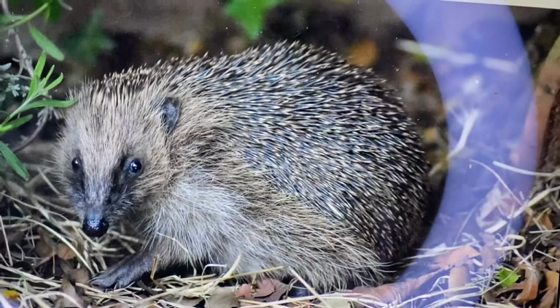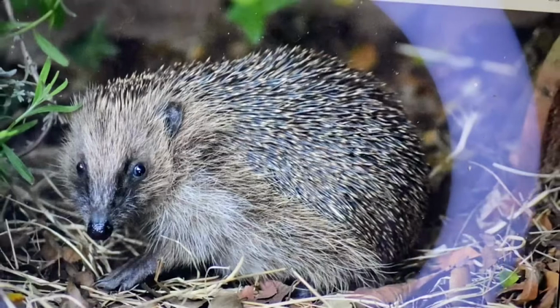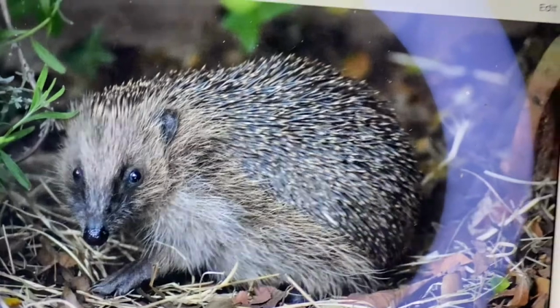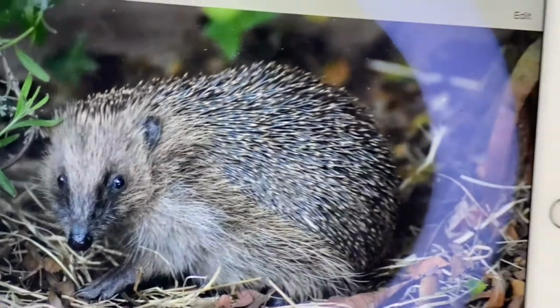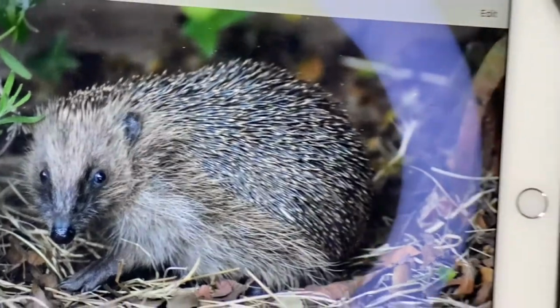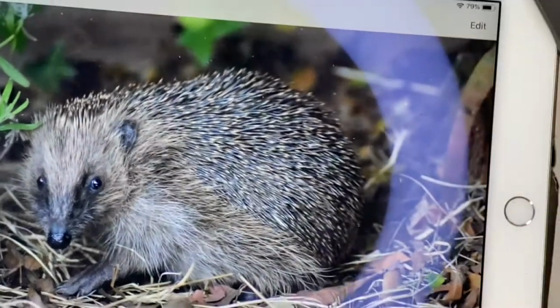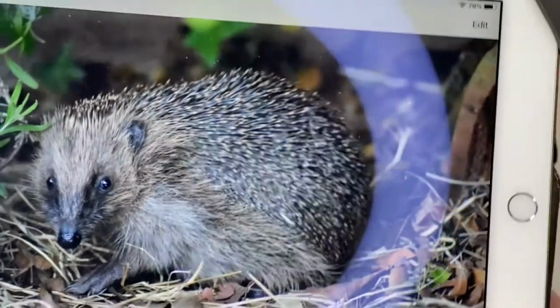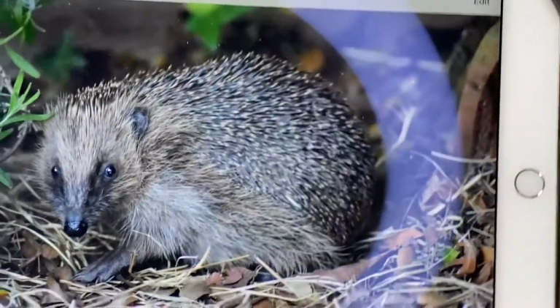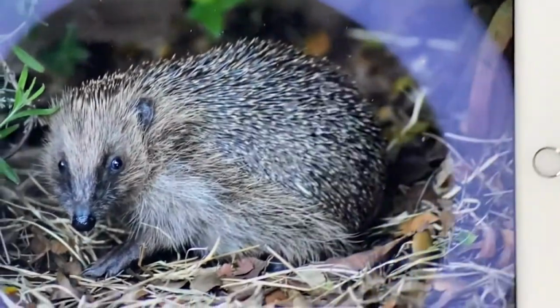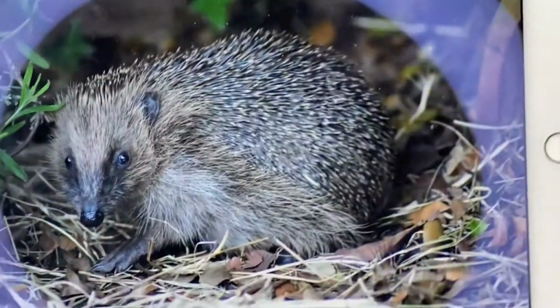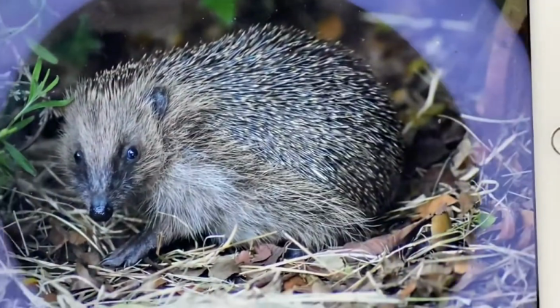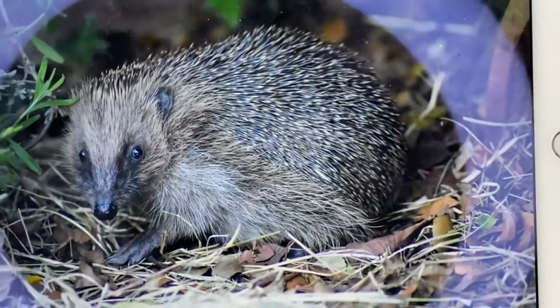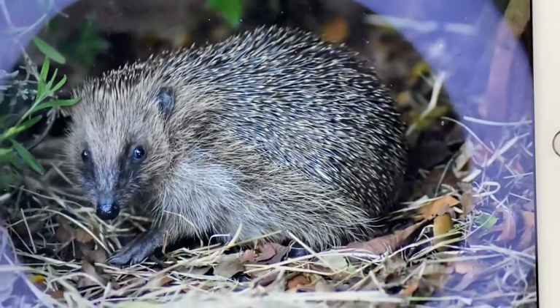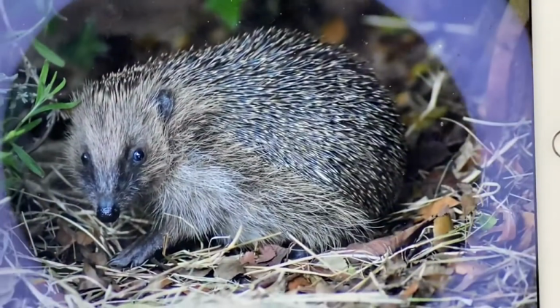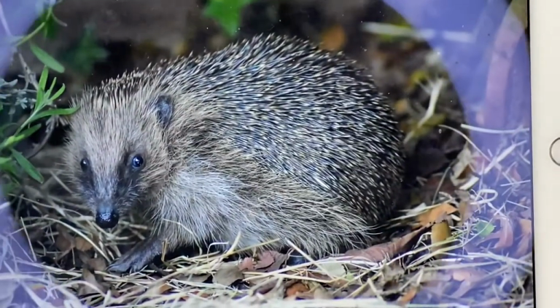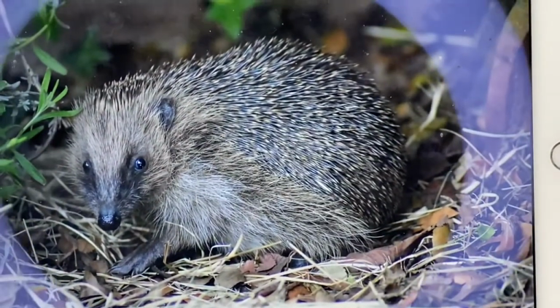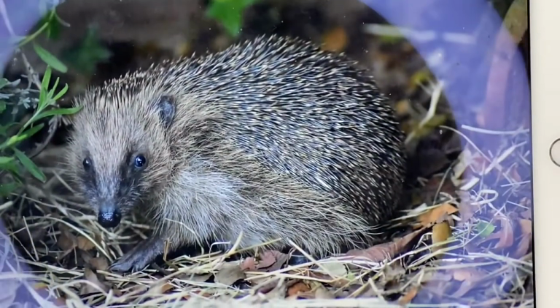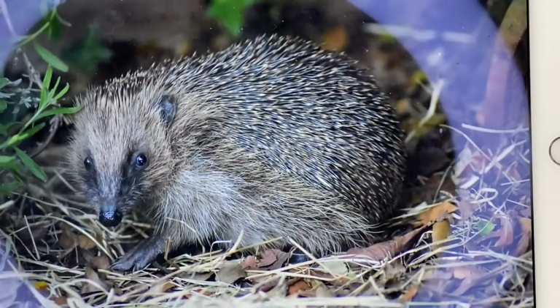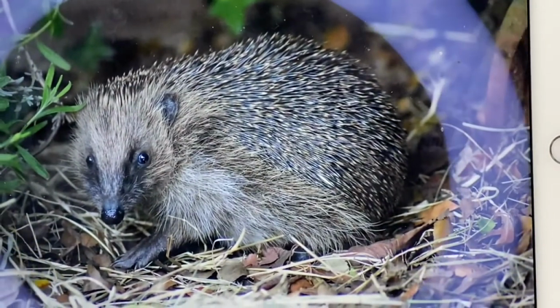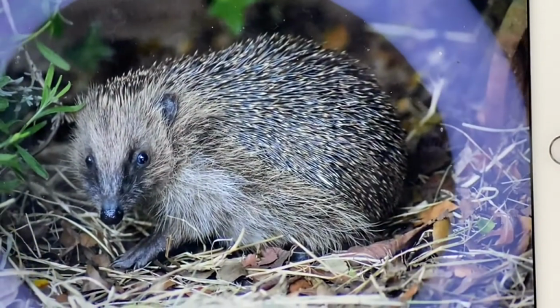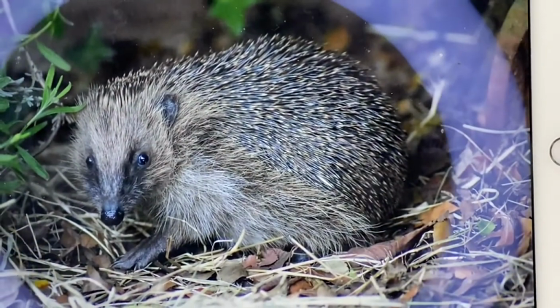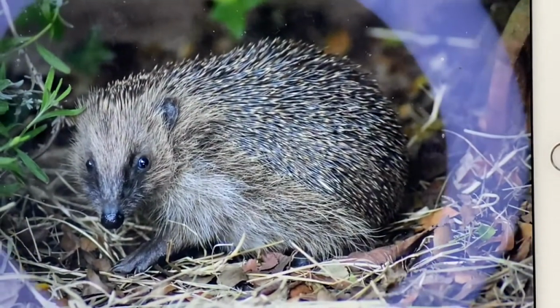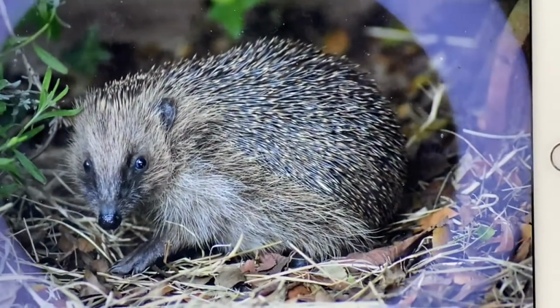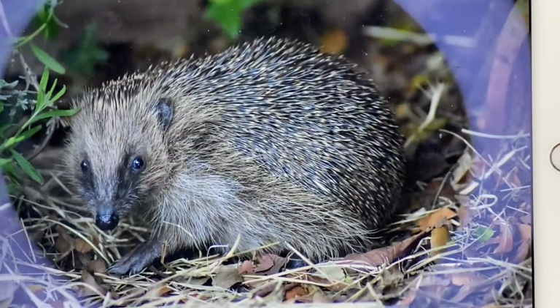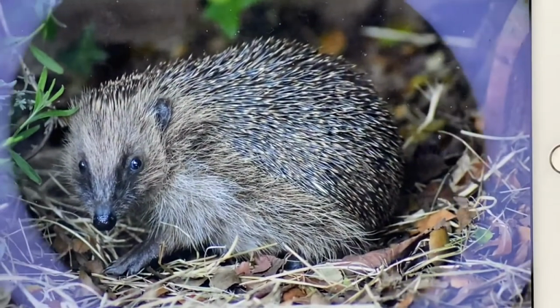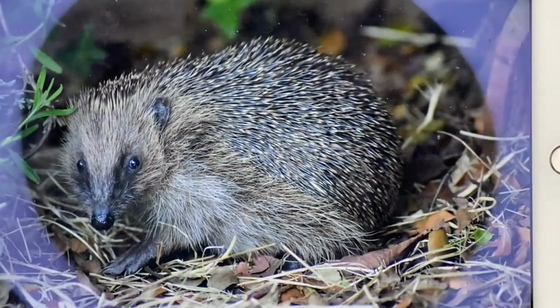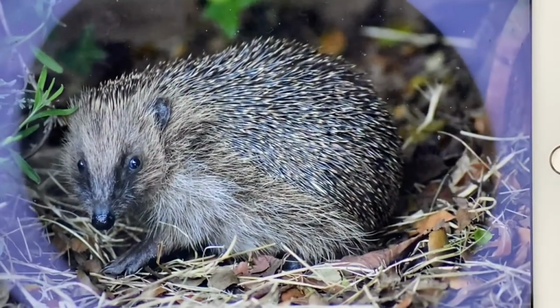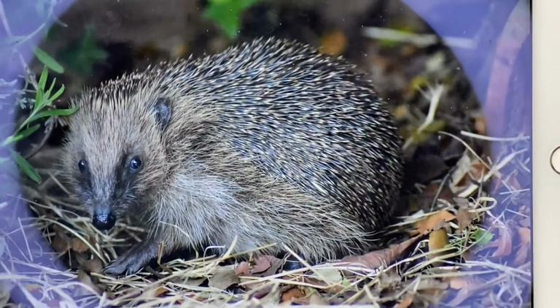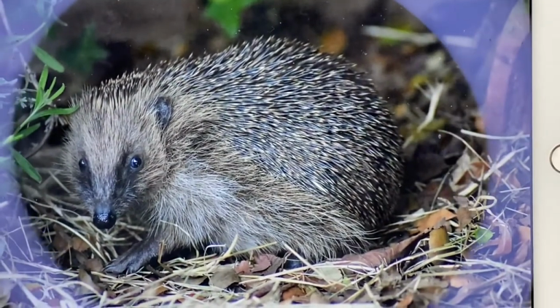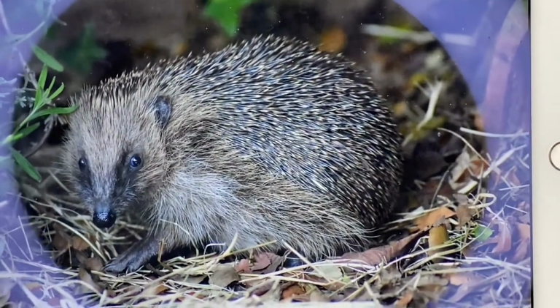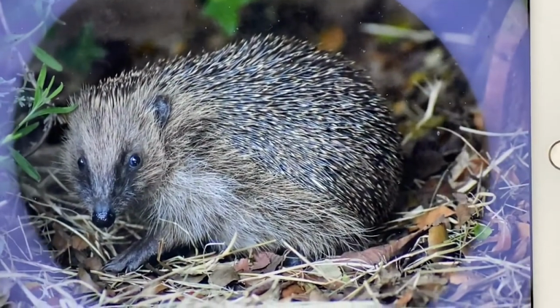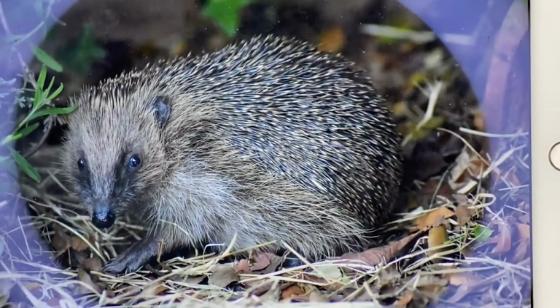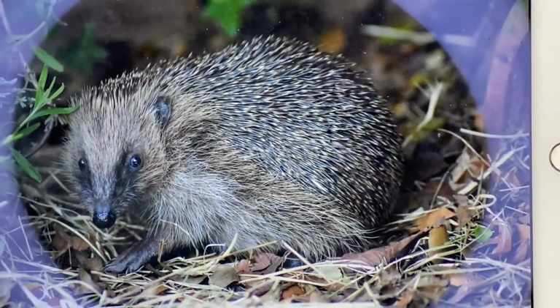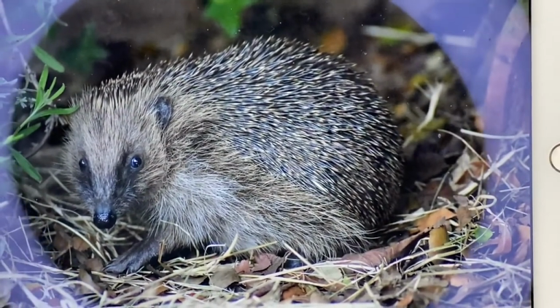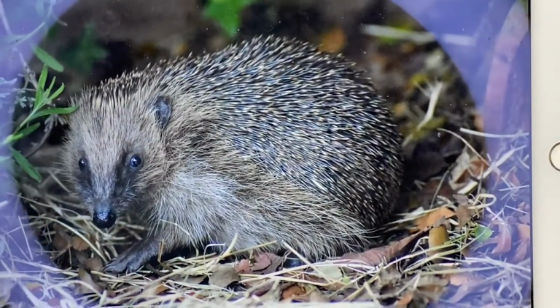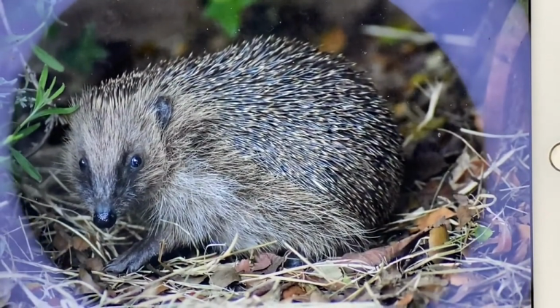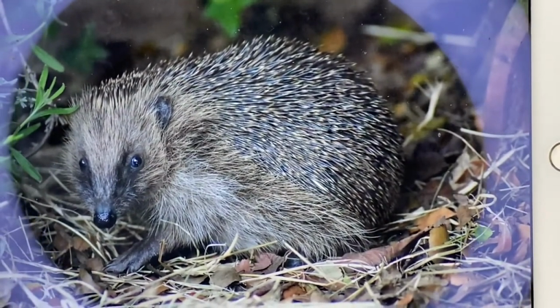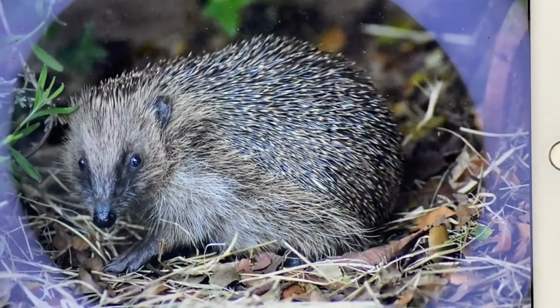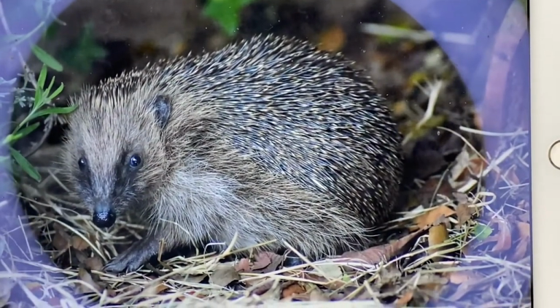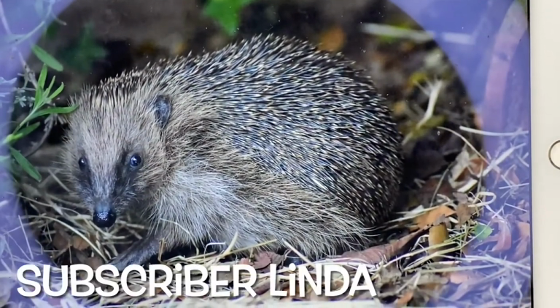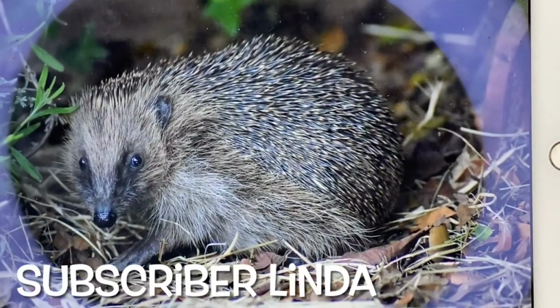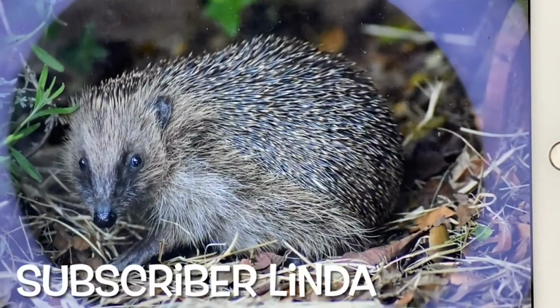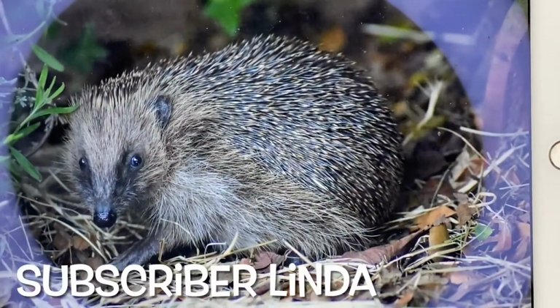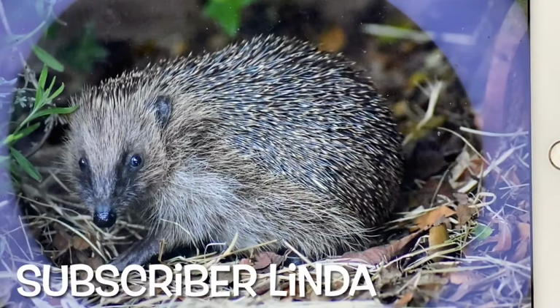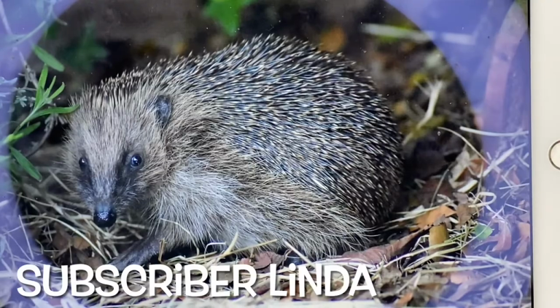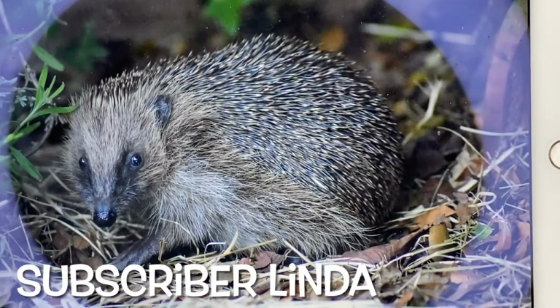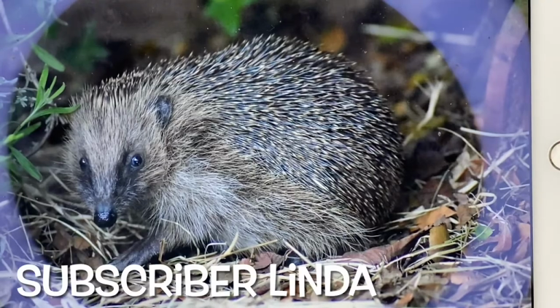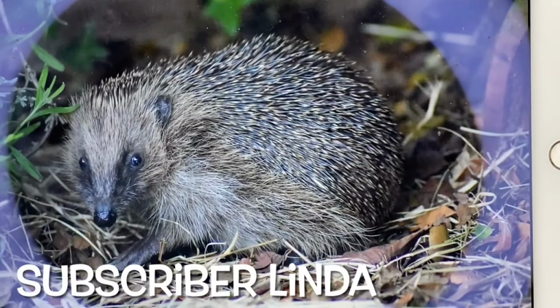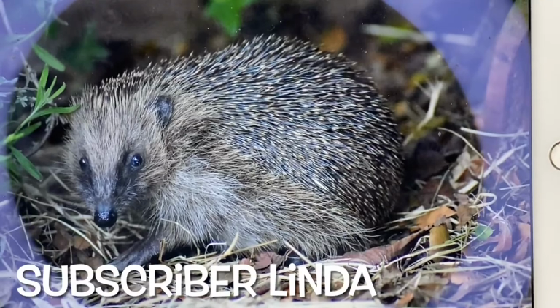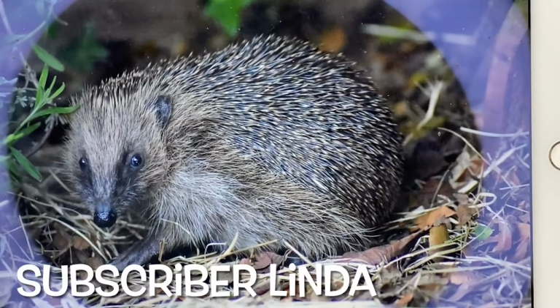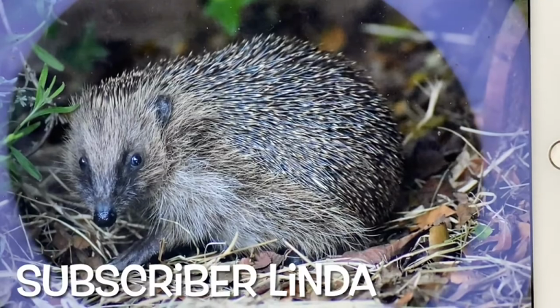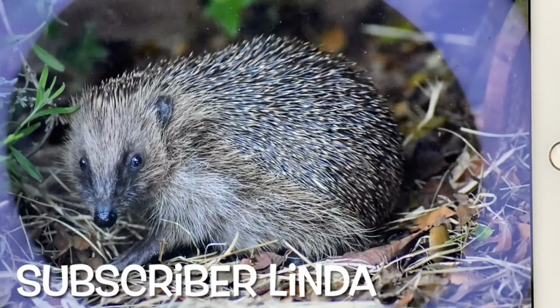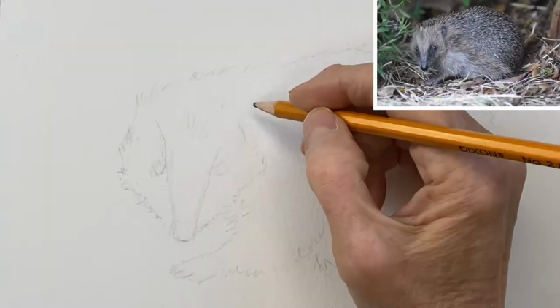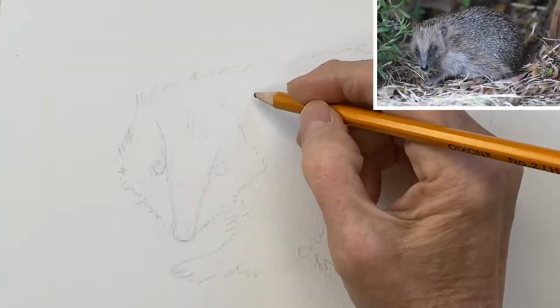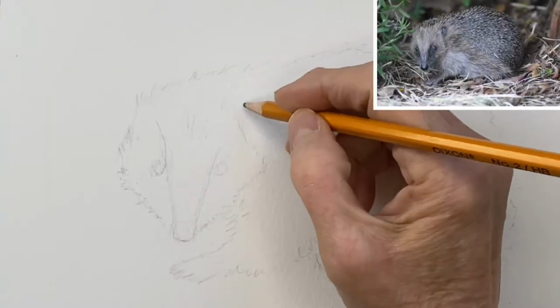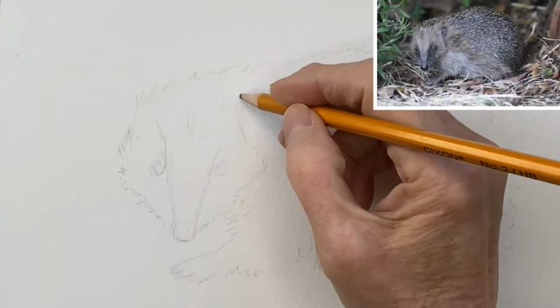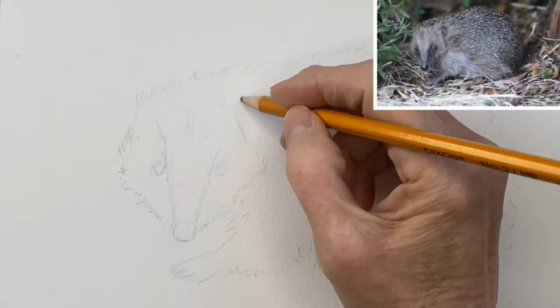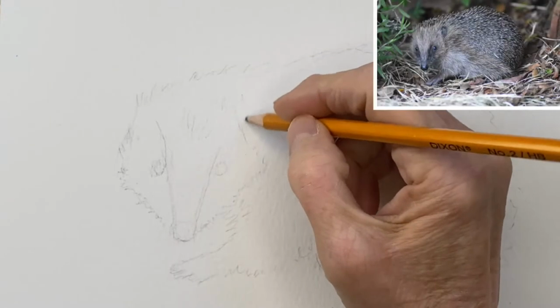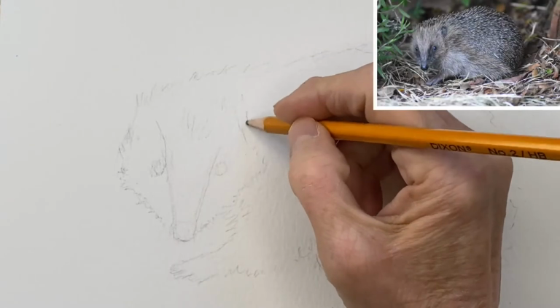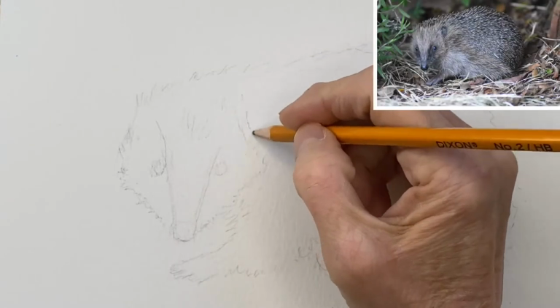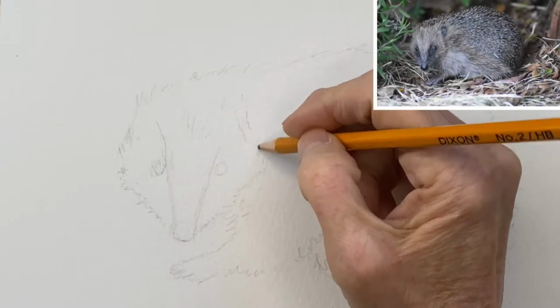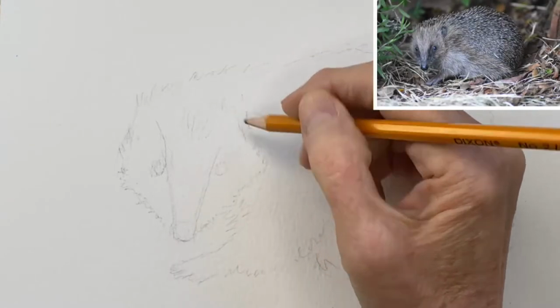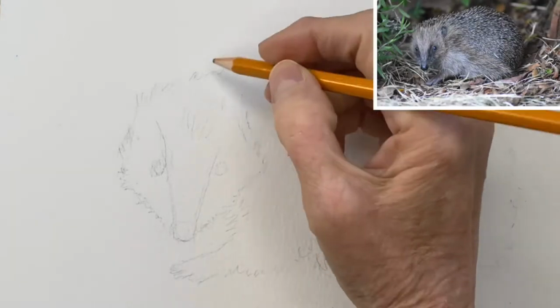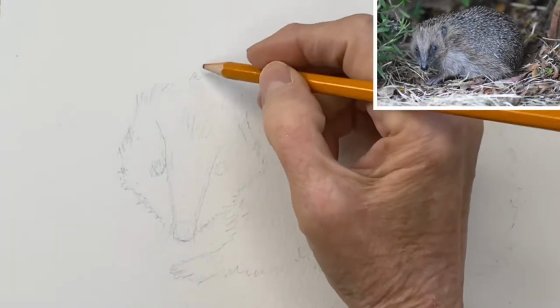Hey everyone, today we're going to paint this little hedgehog. This is a photo from one of my subscribers, and this hedgehog lives in her garden.